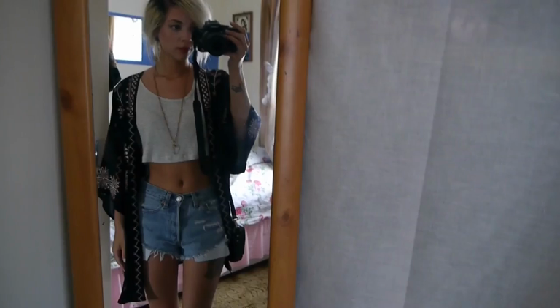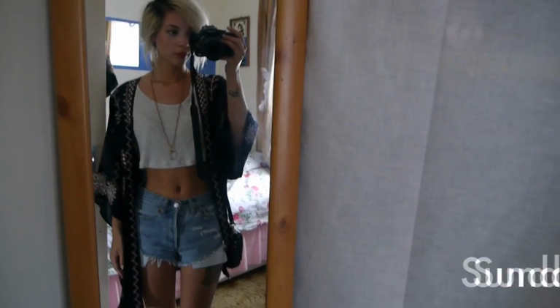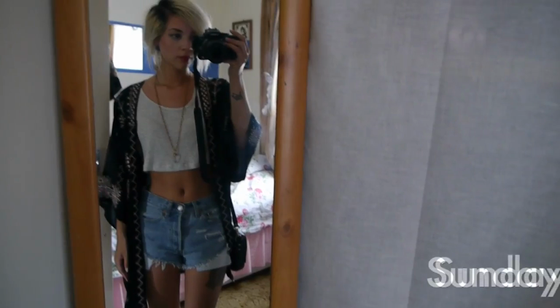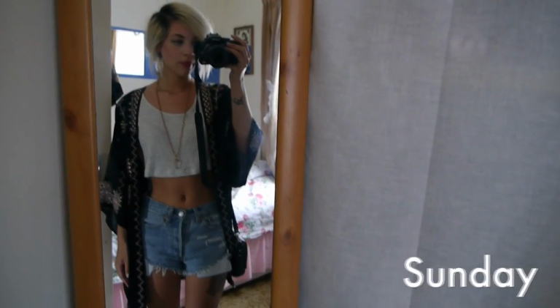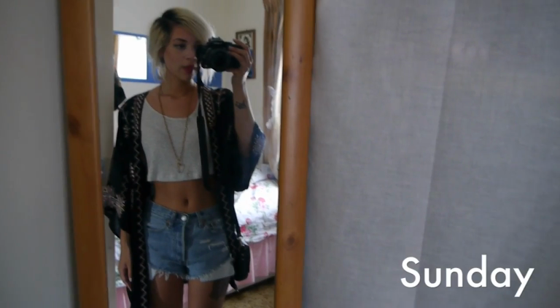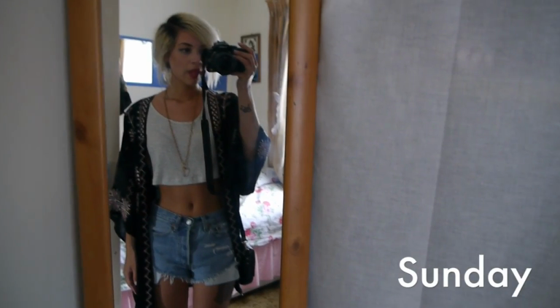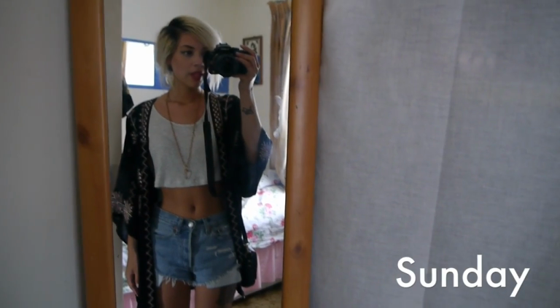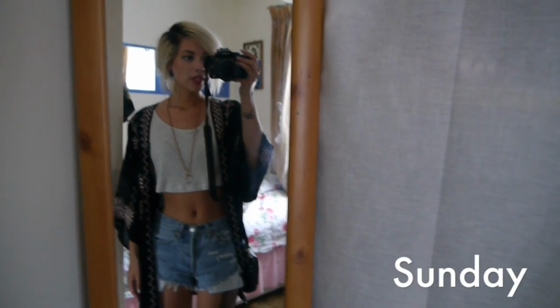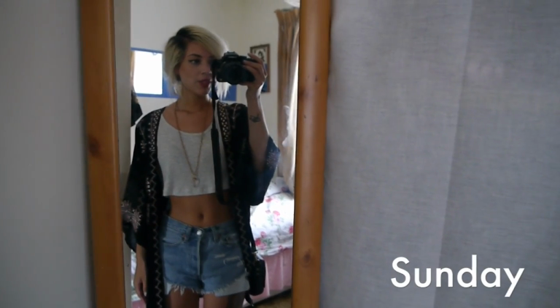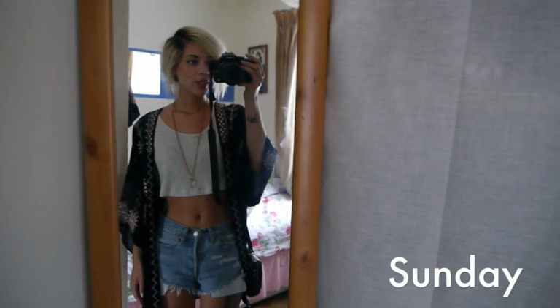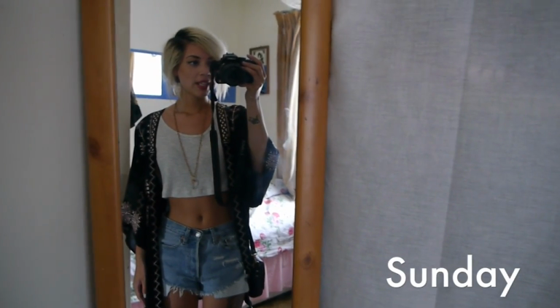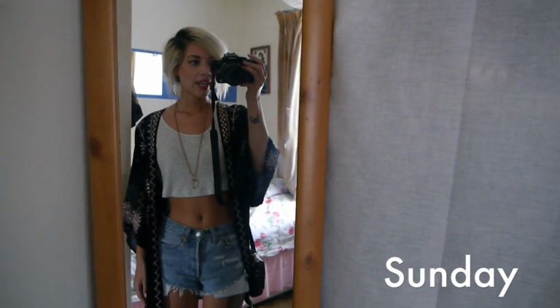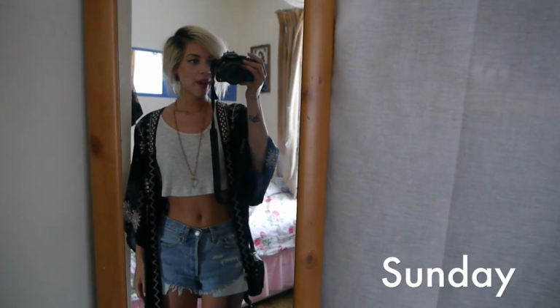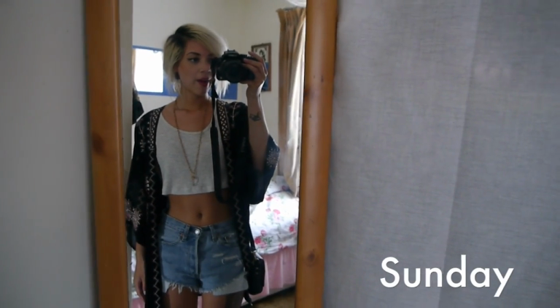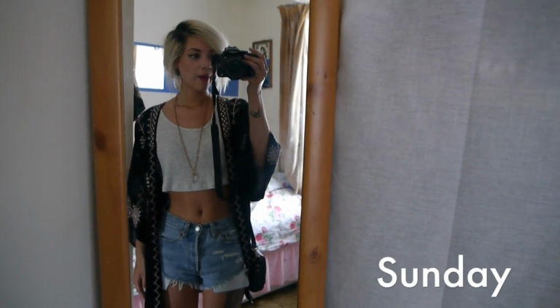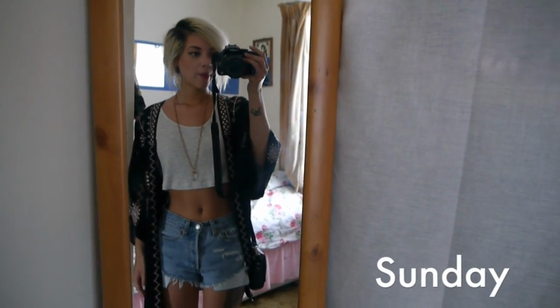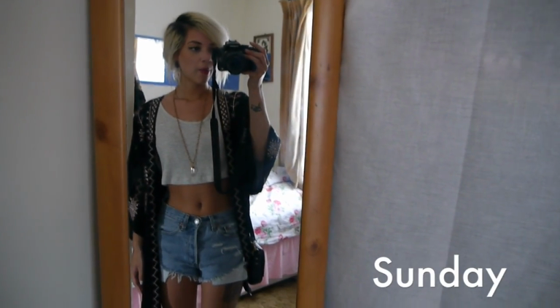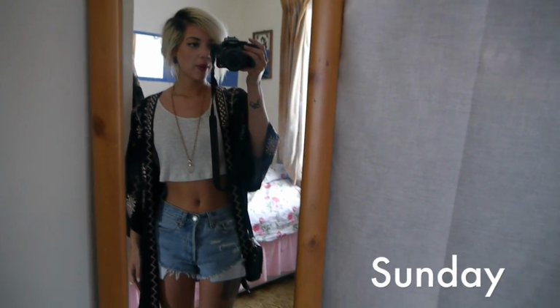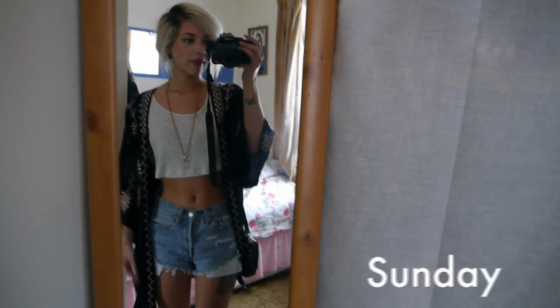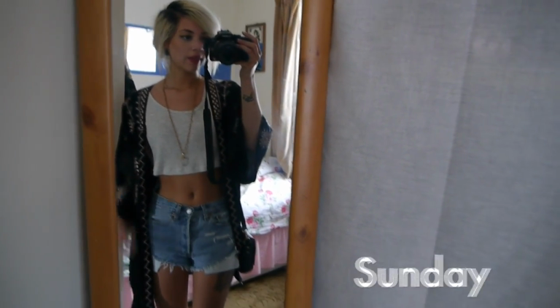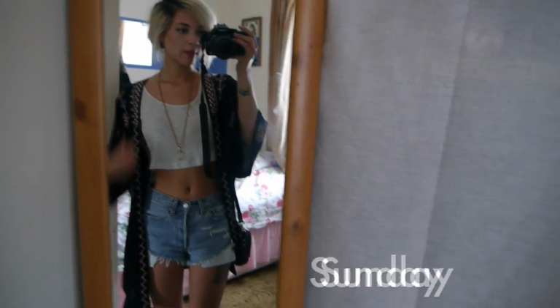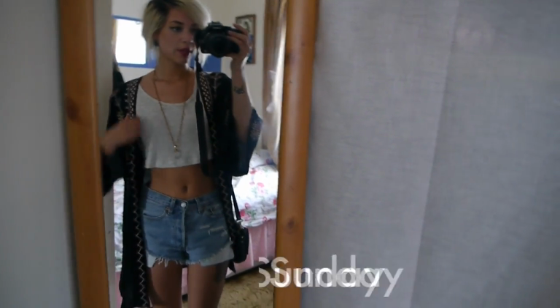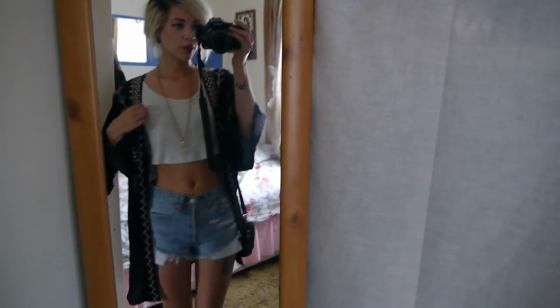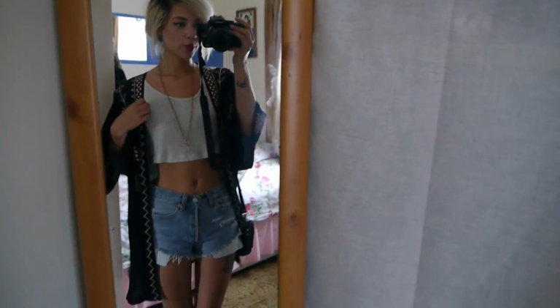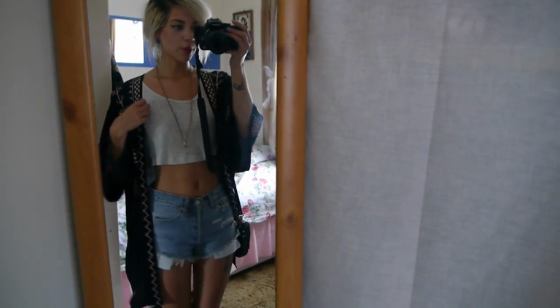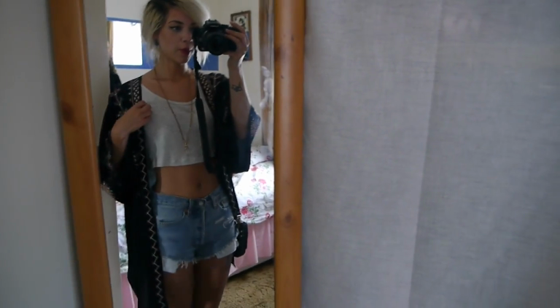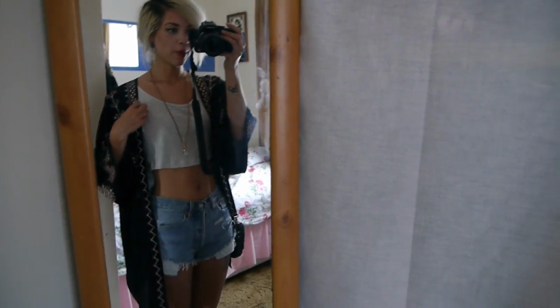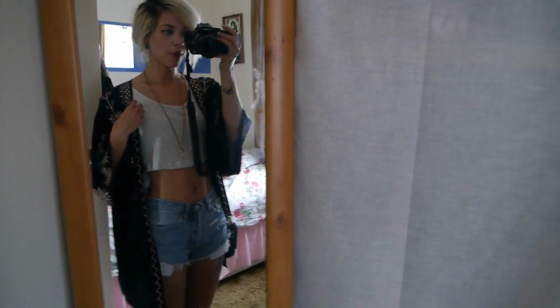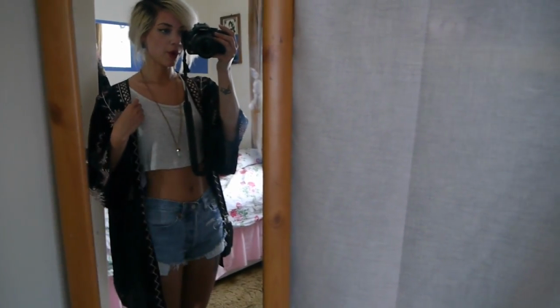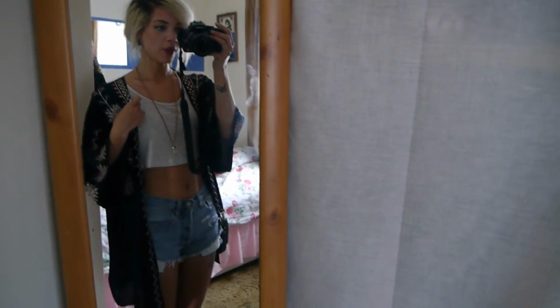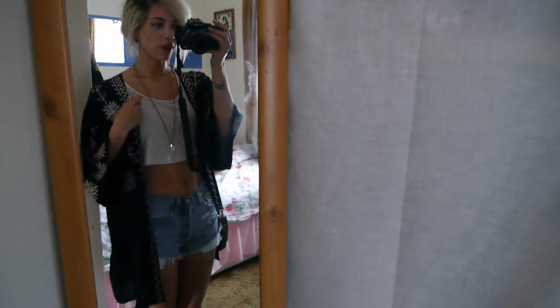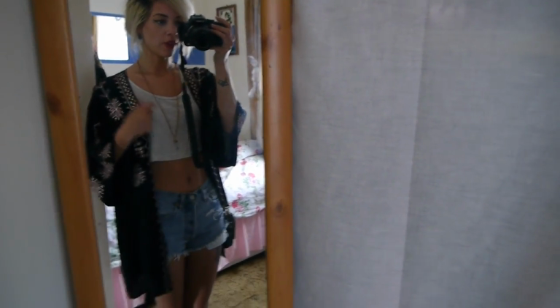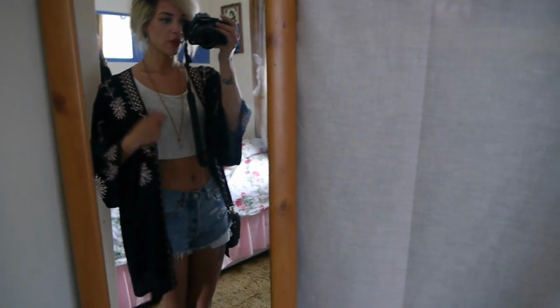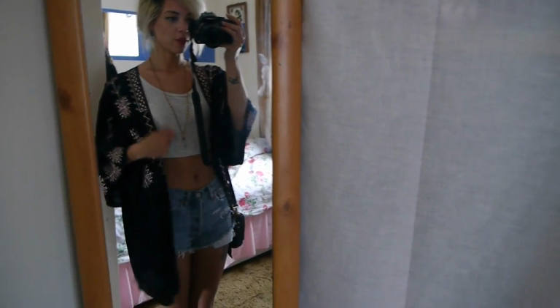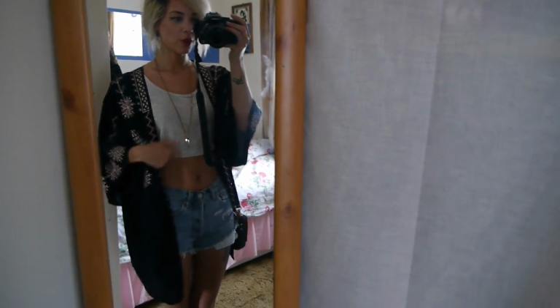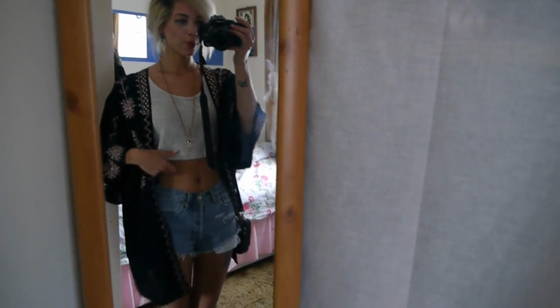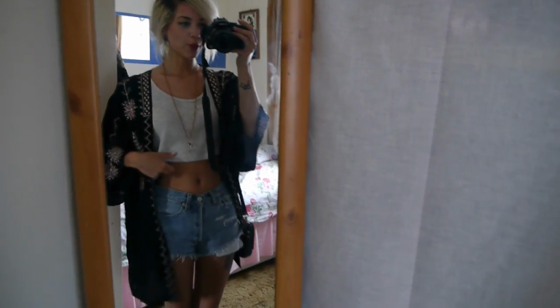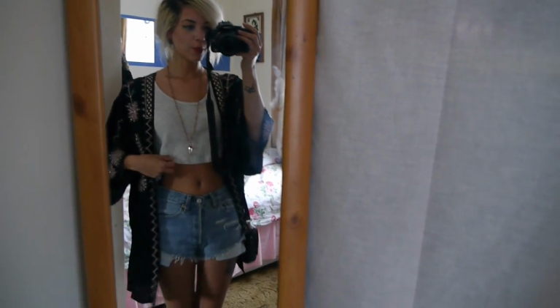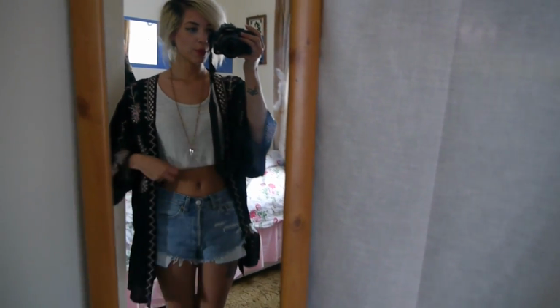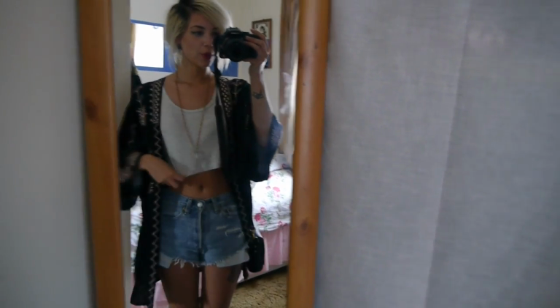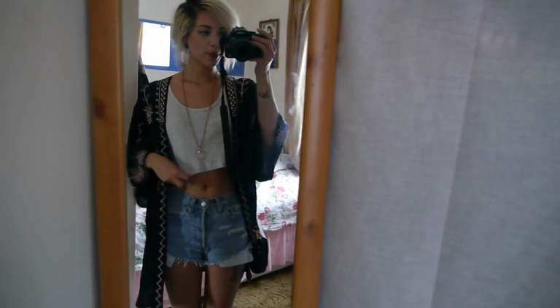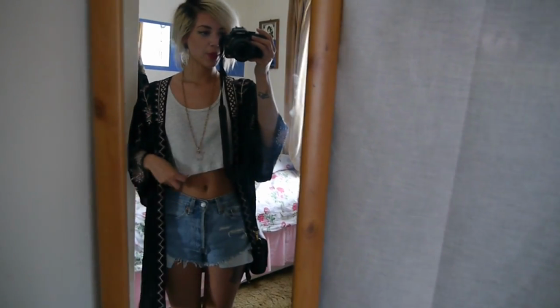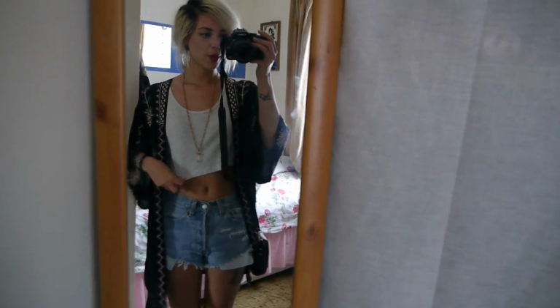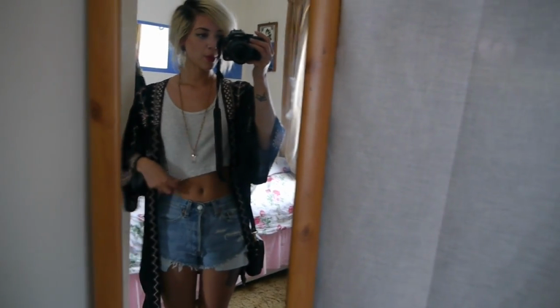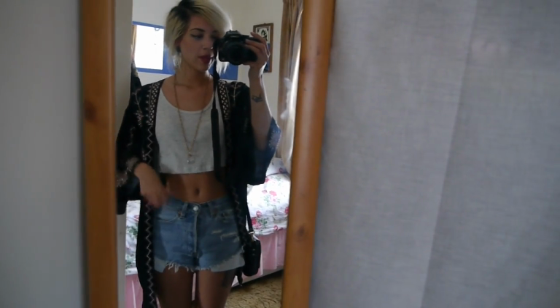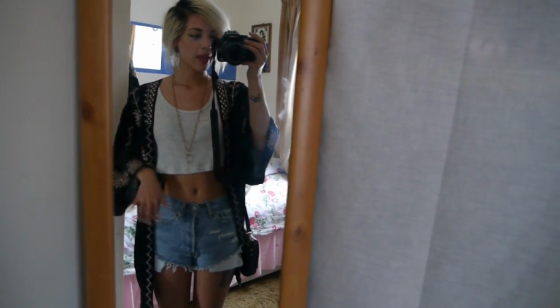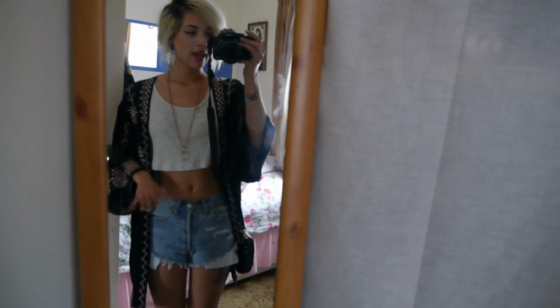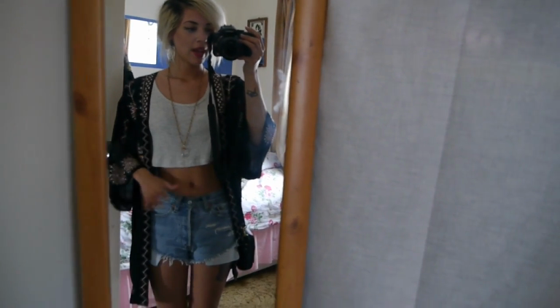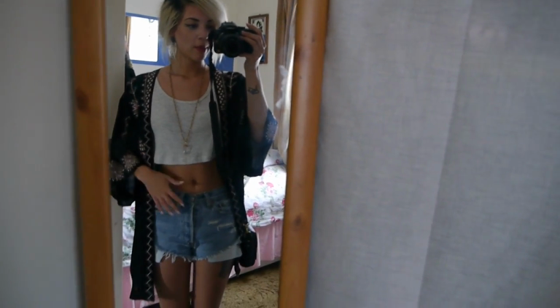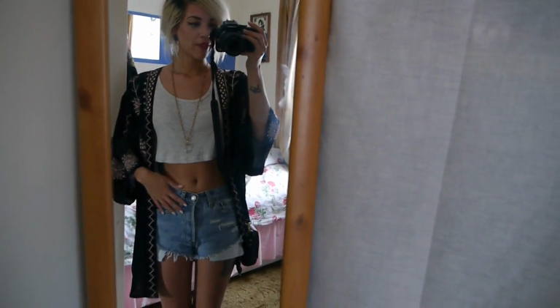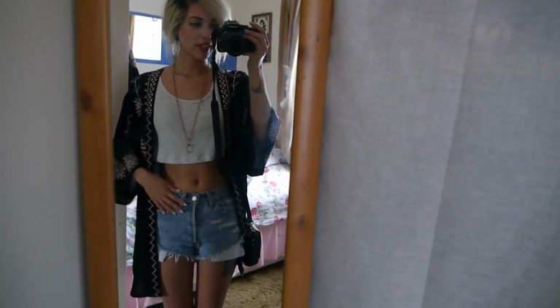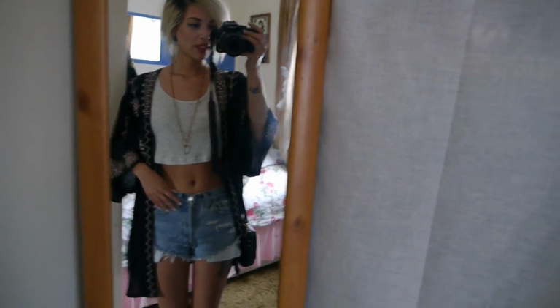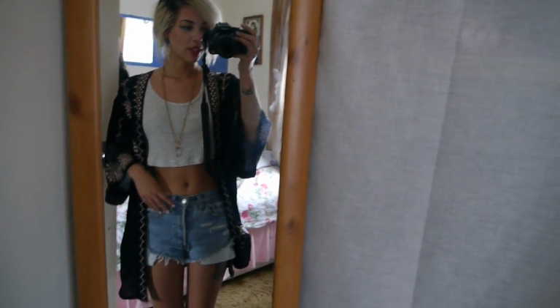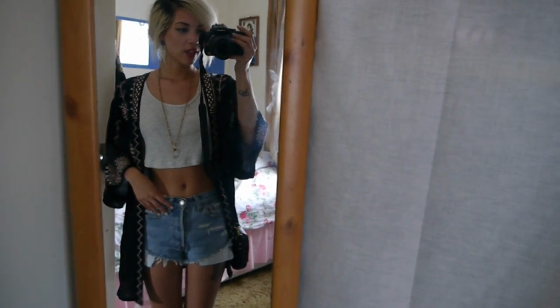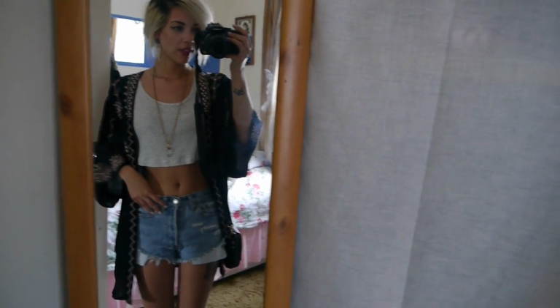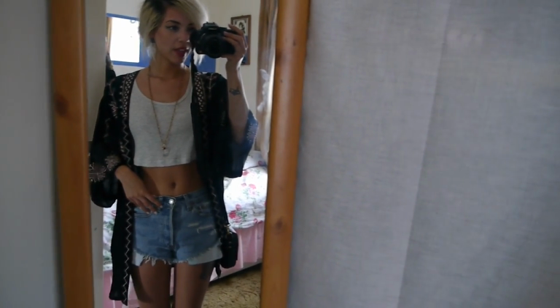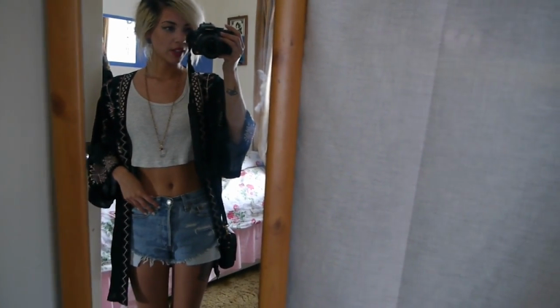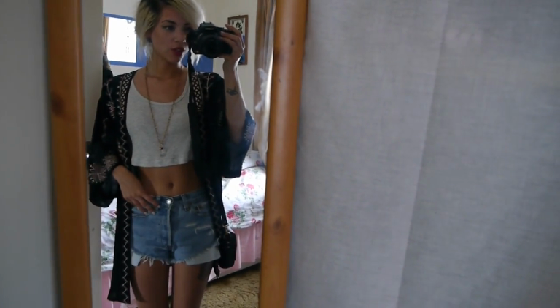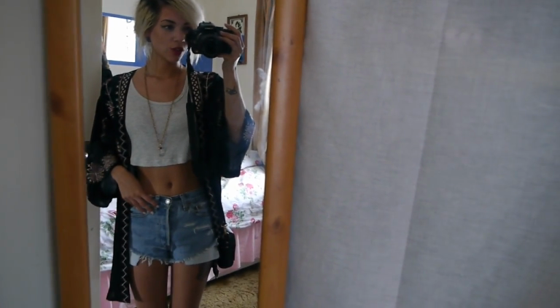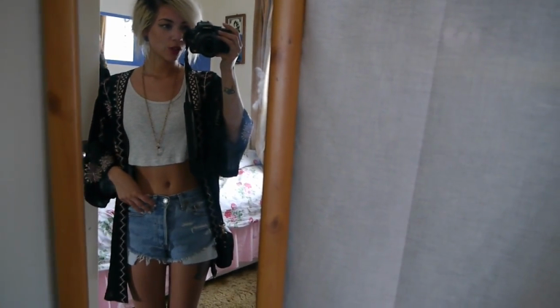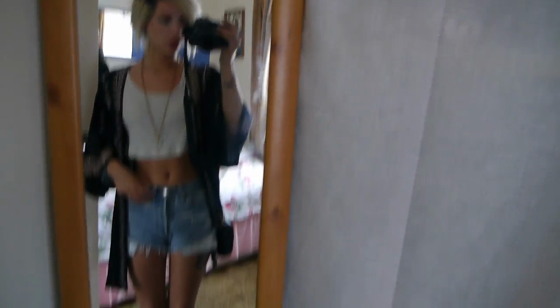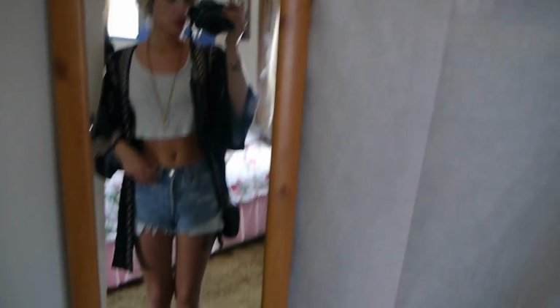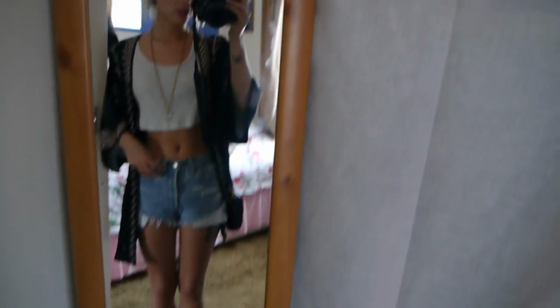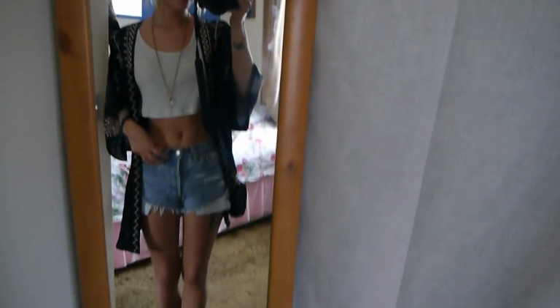So today I'm wearing my Topshop kimono, Topshop crop top and my fixed clothing shorts.